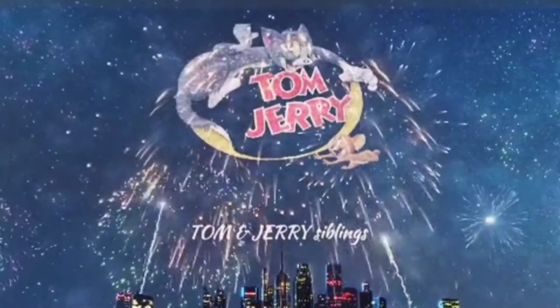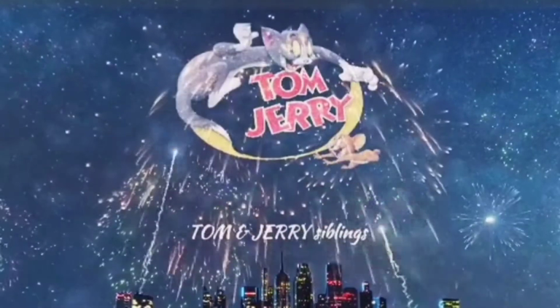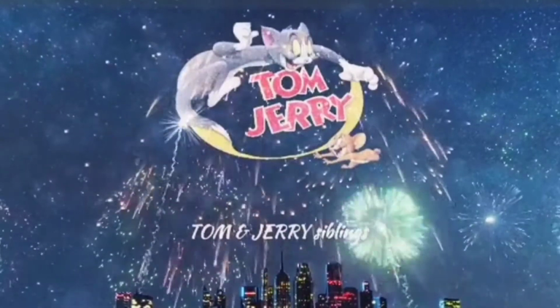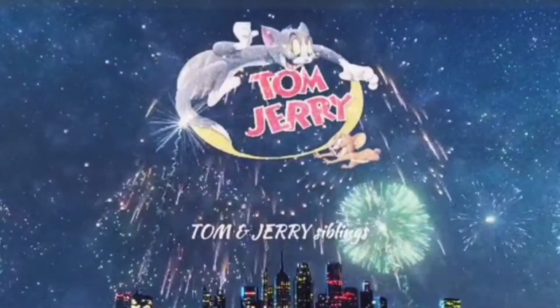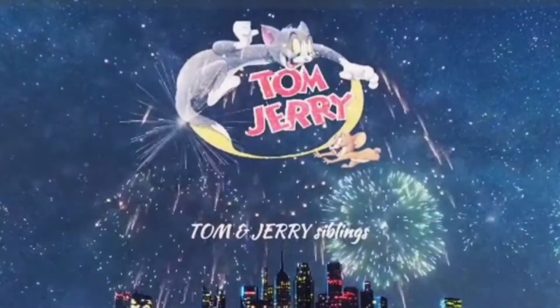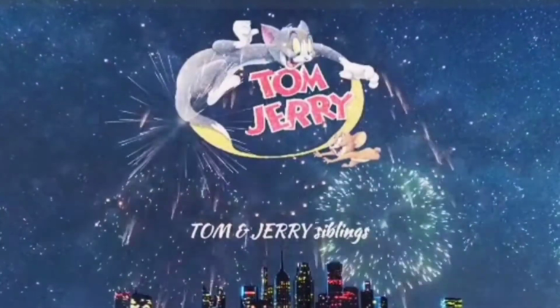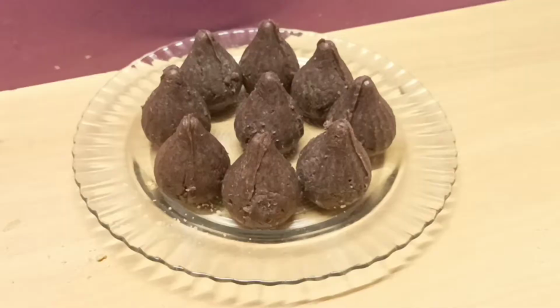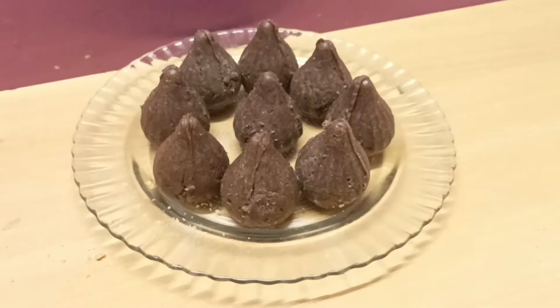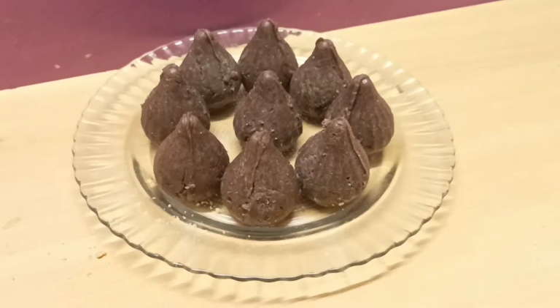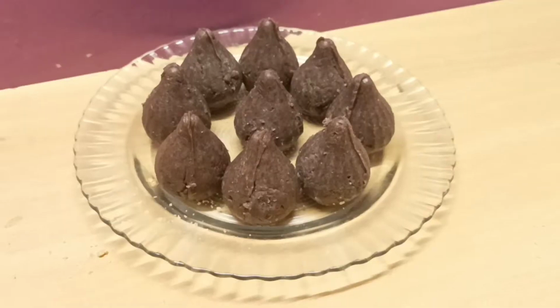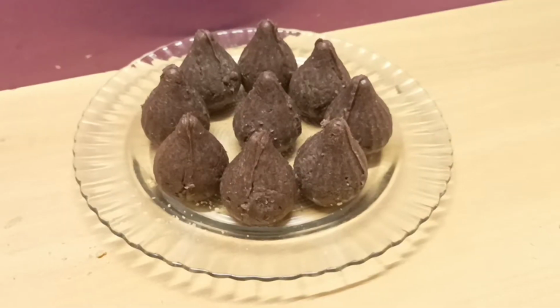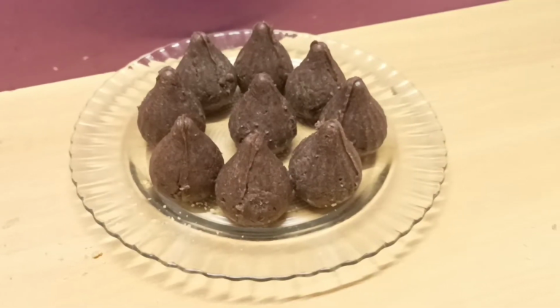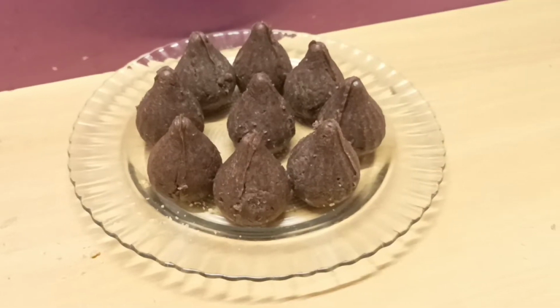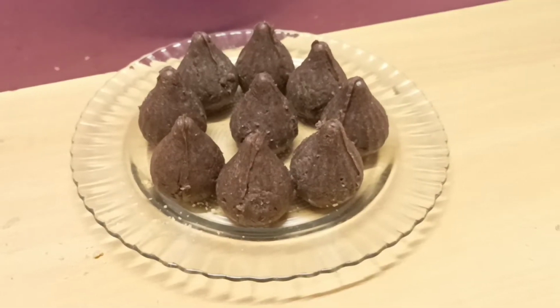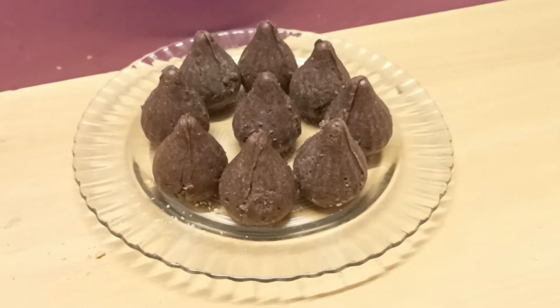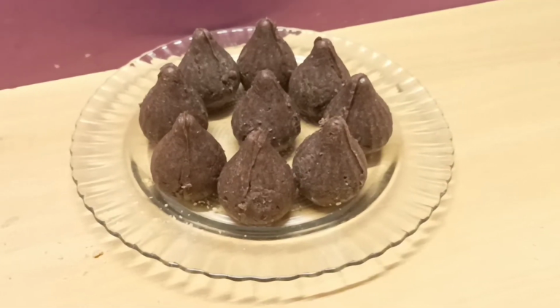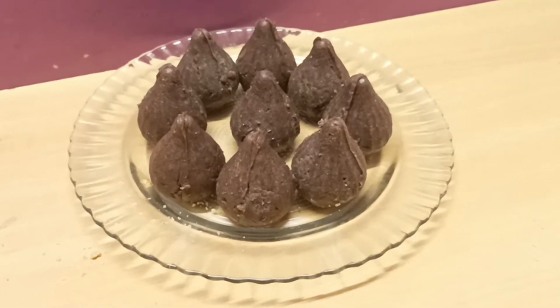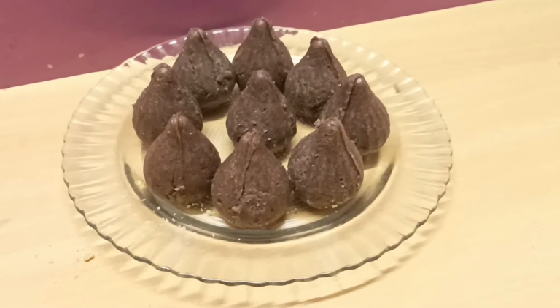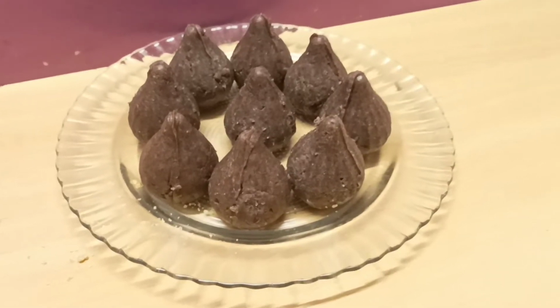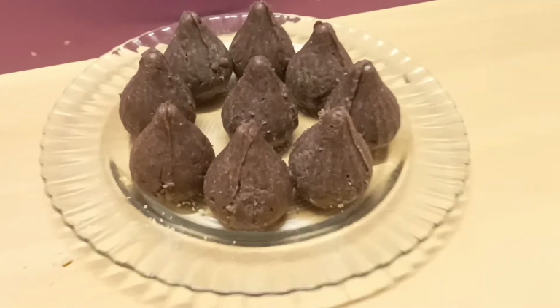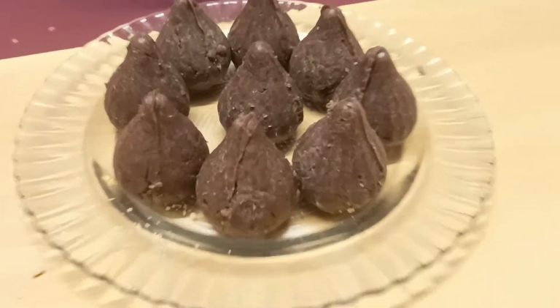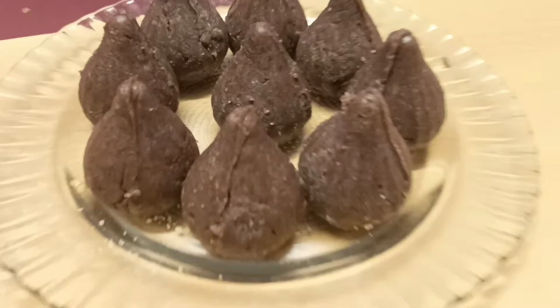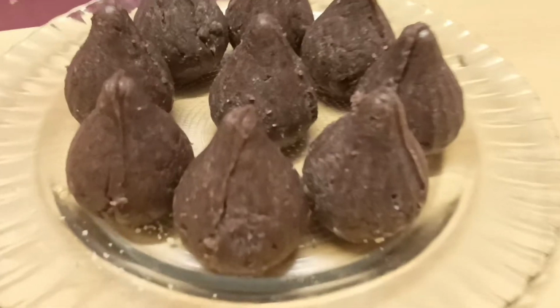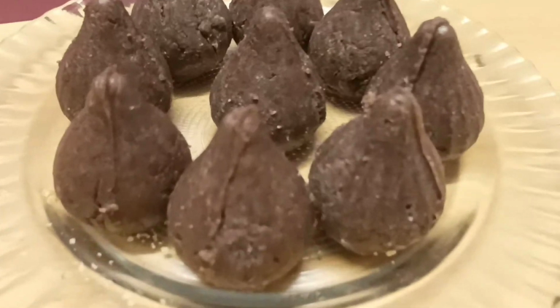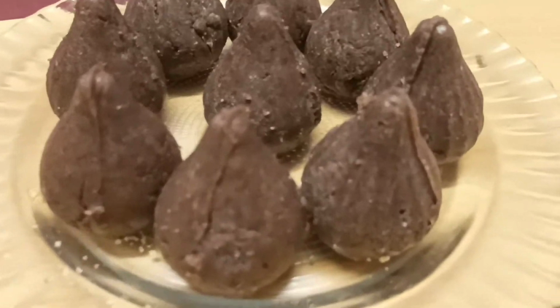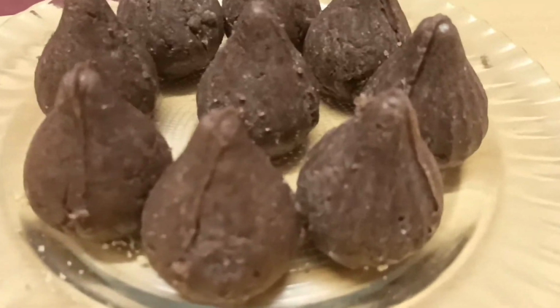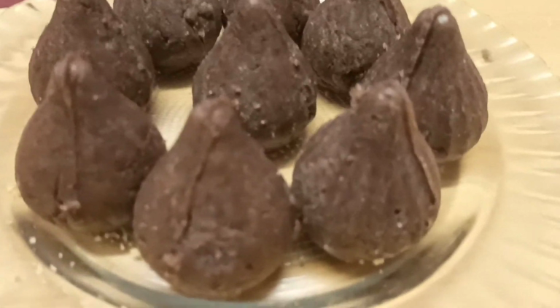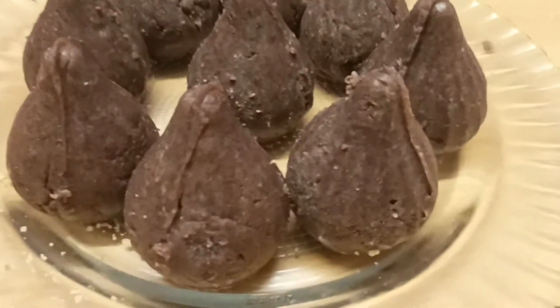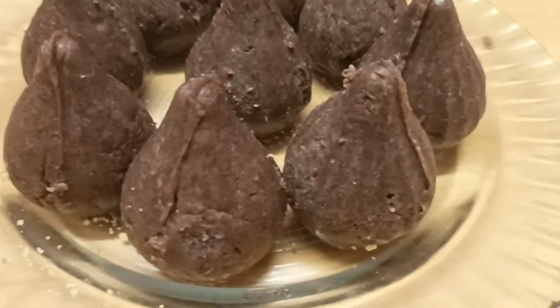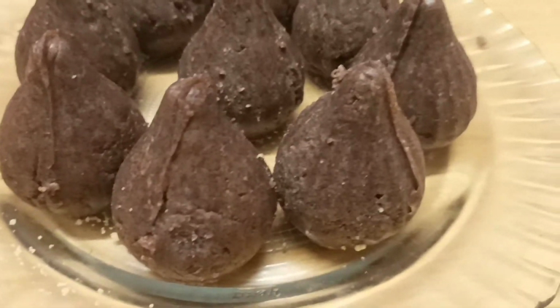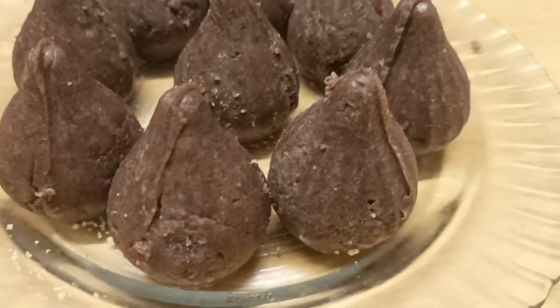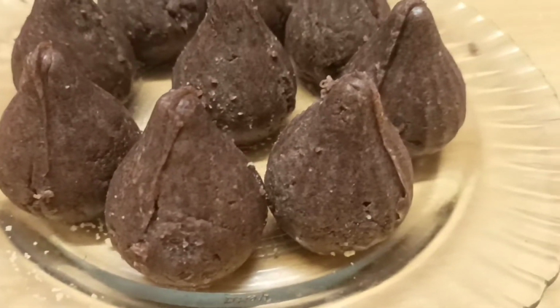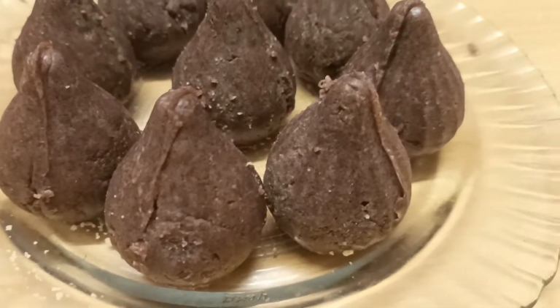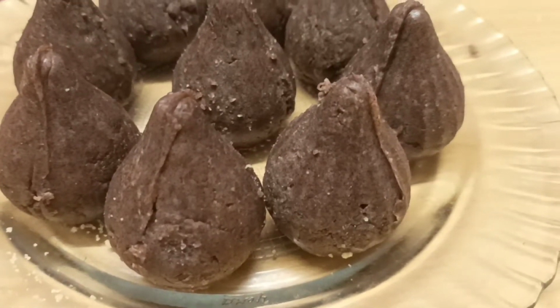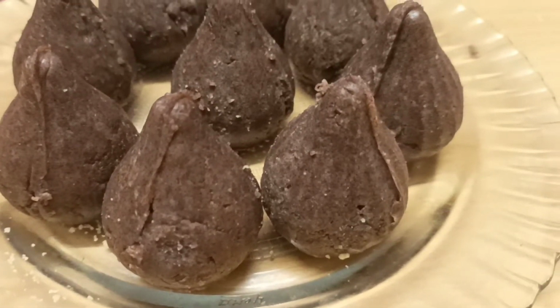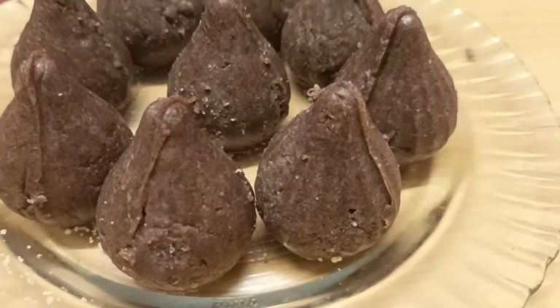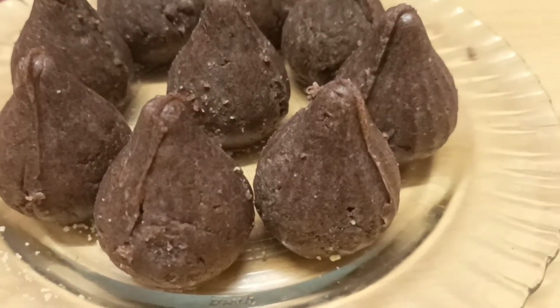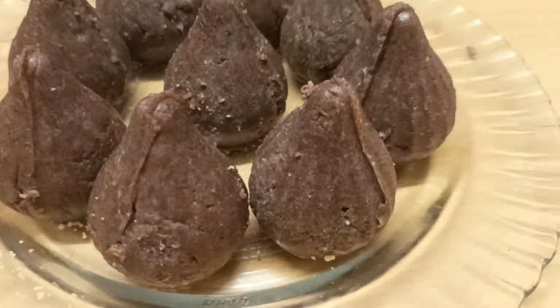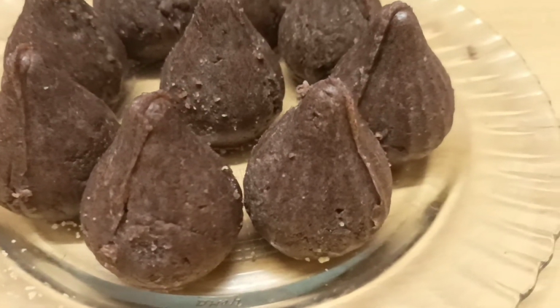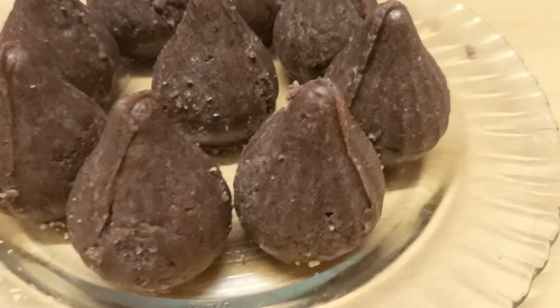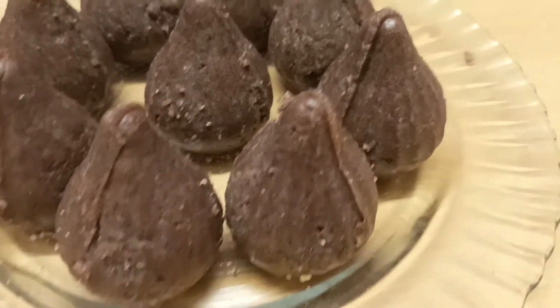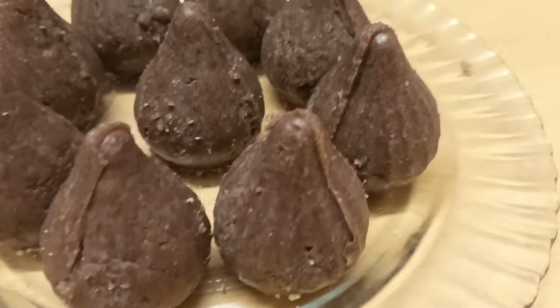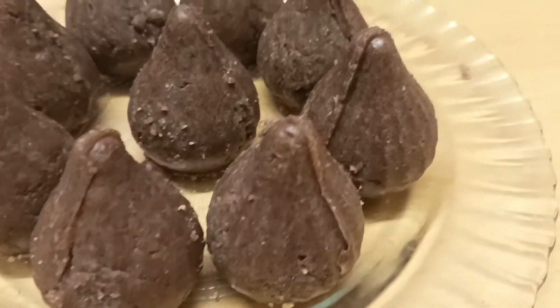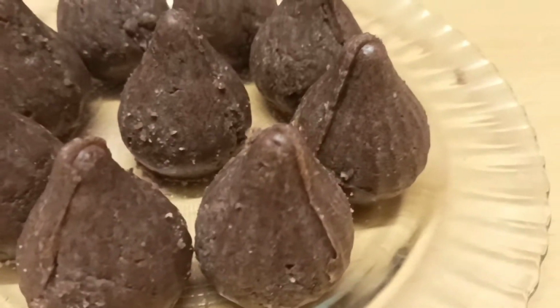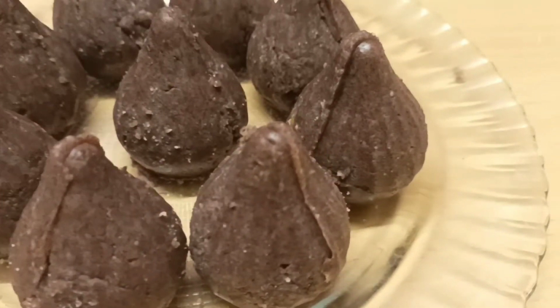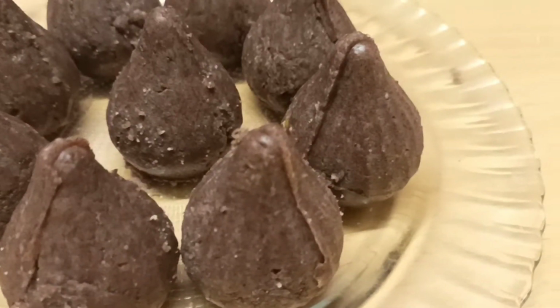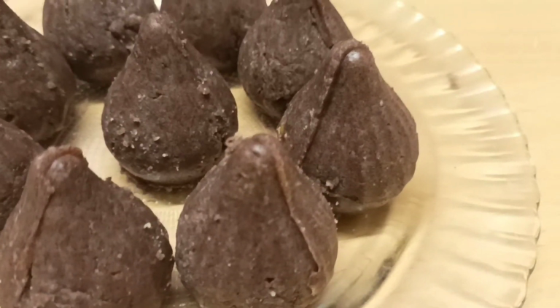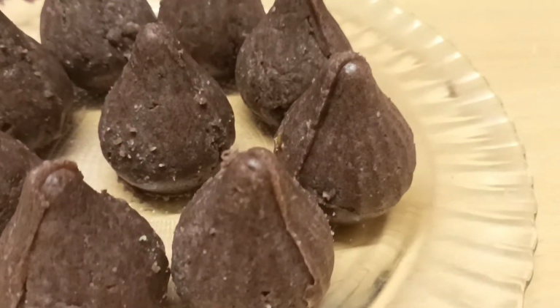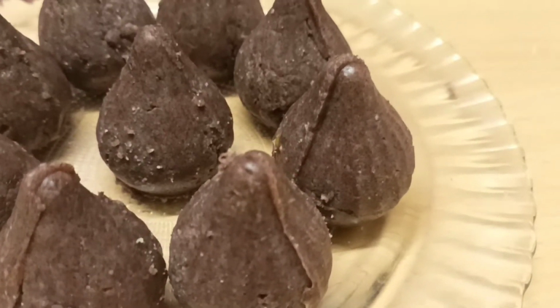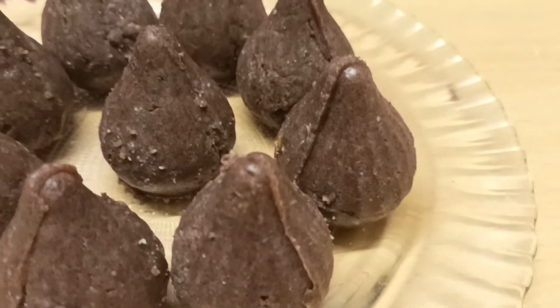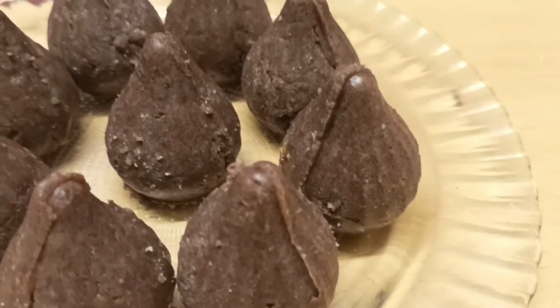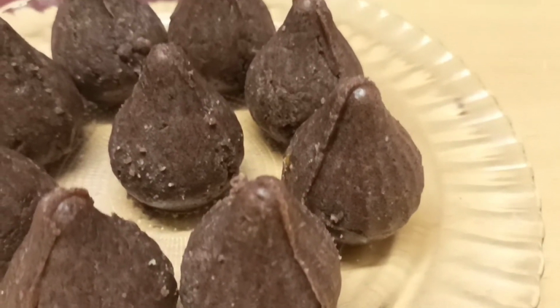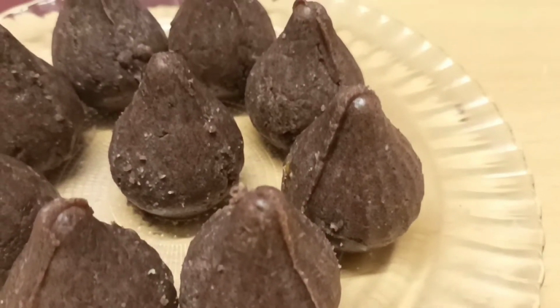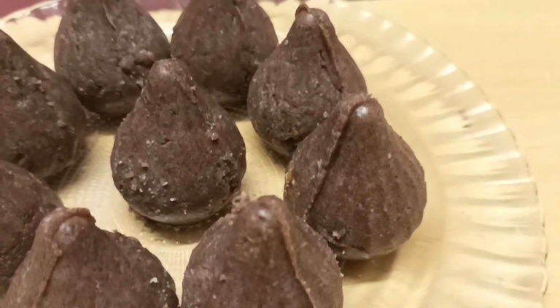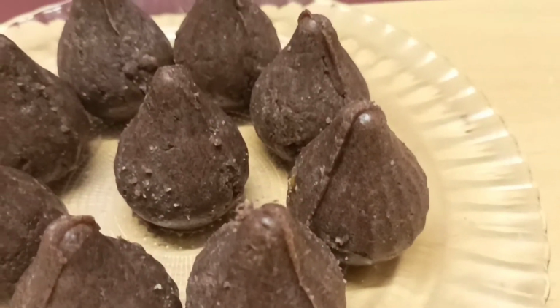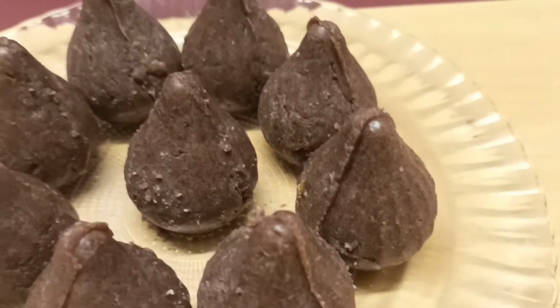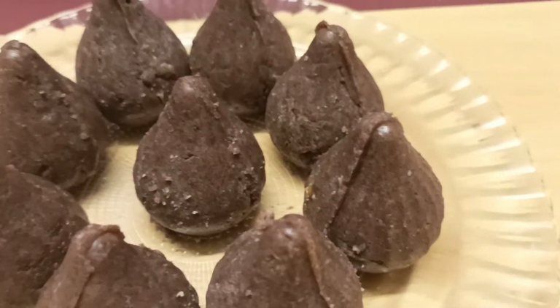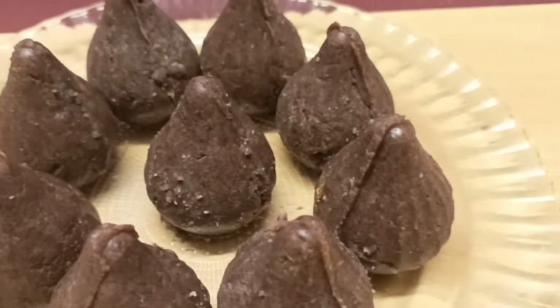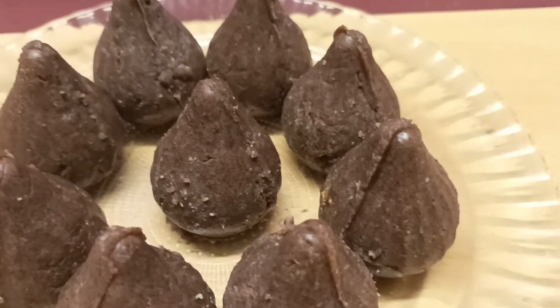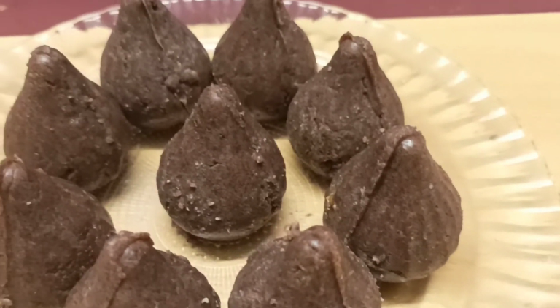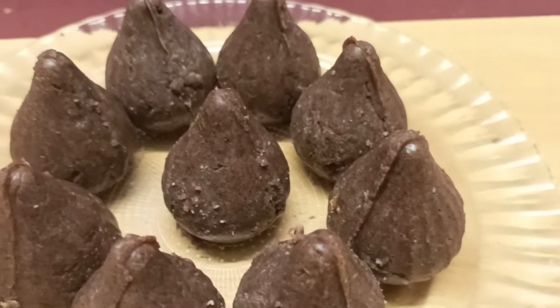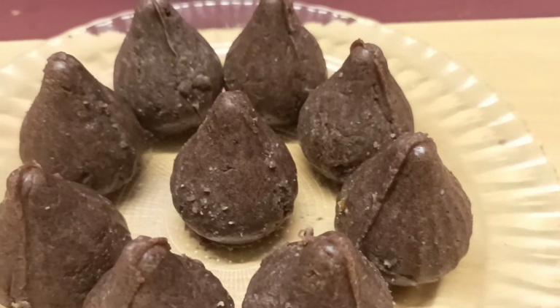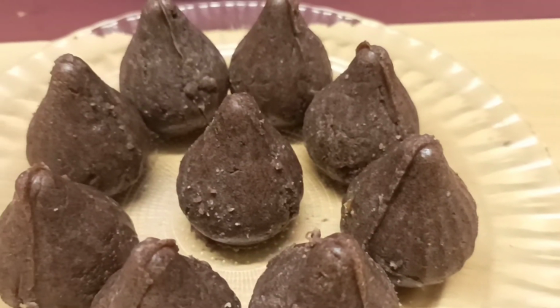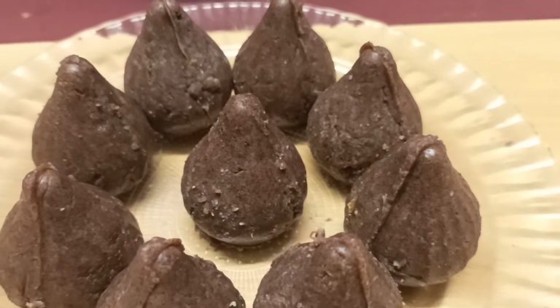Hello friends, I am Sangeetha Saravanakumar. Today I am going to cook kohmari Santoshavanga recipe.